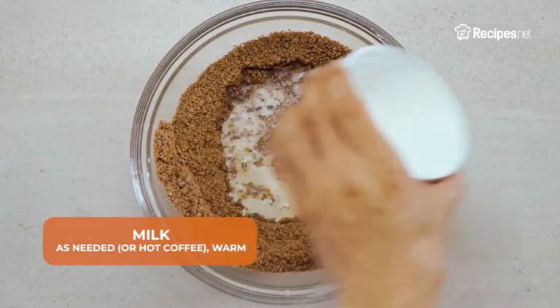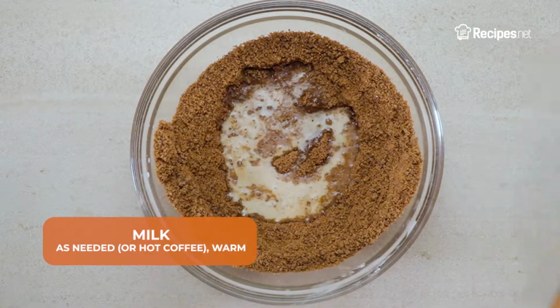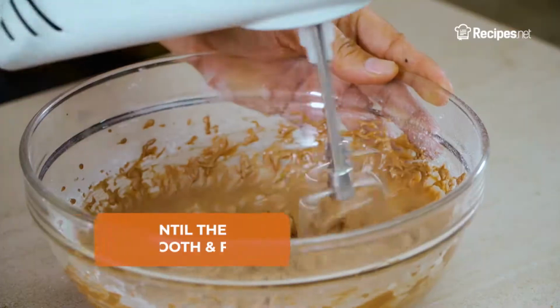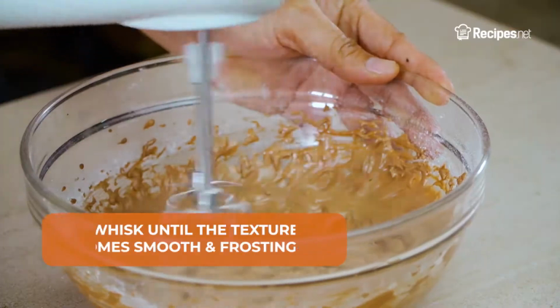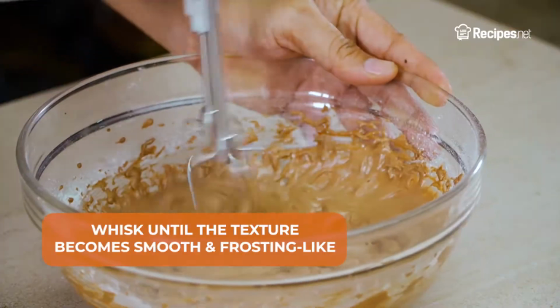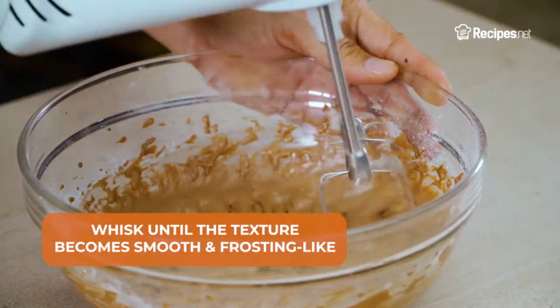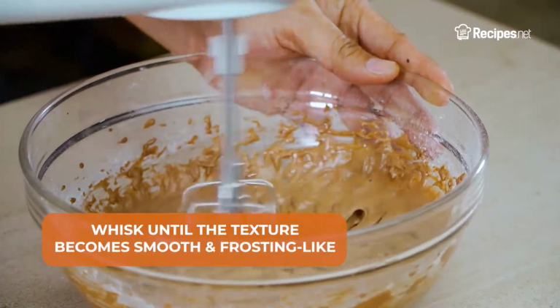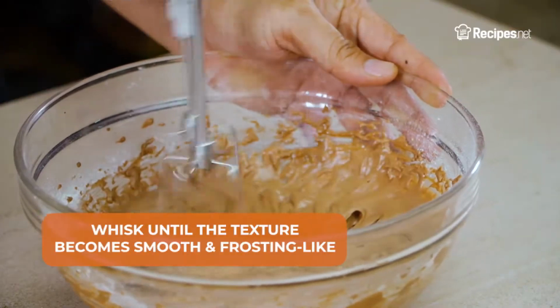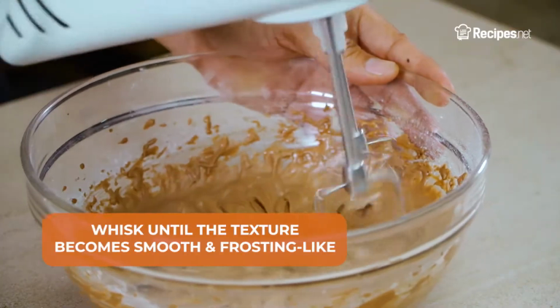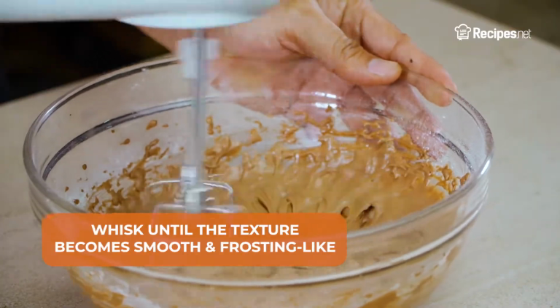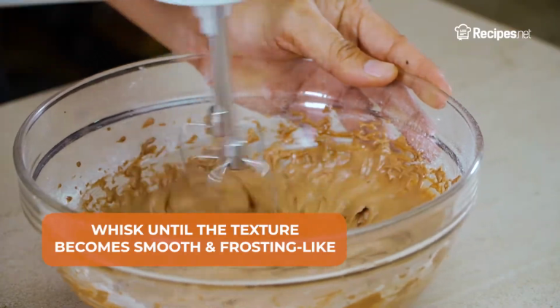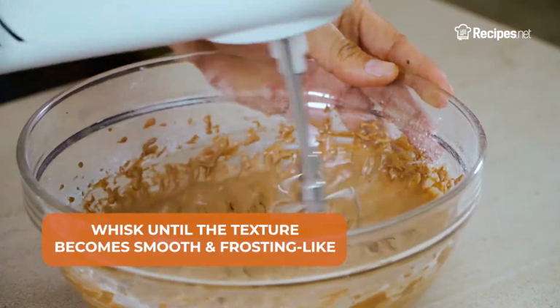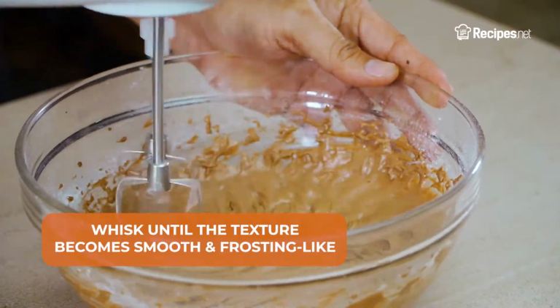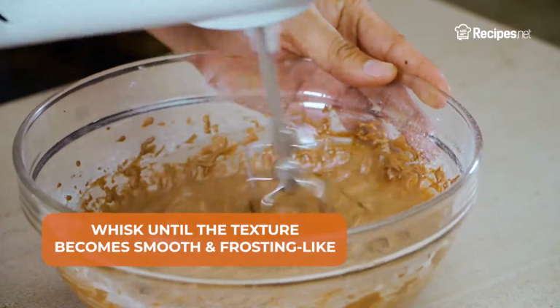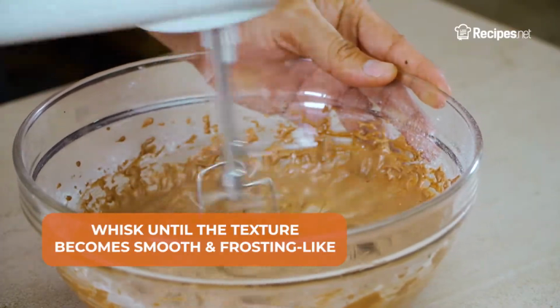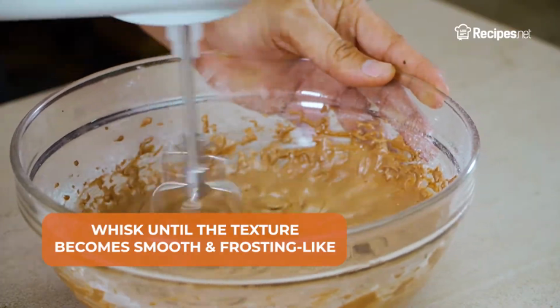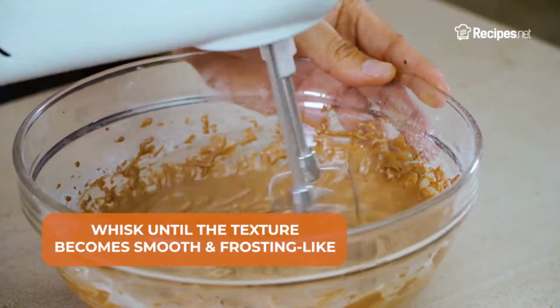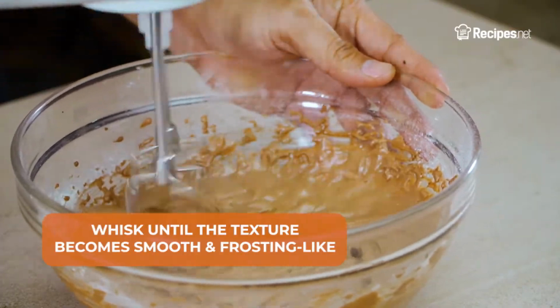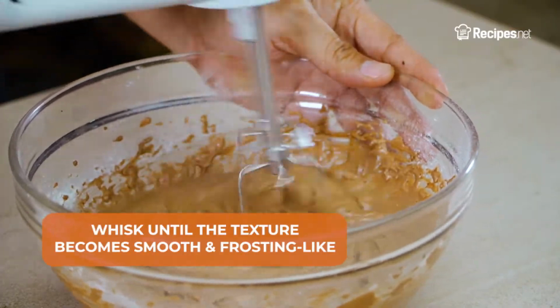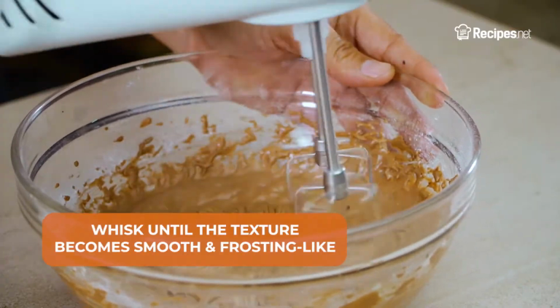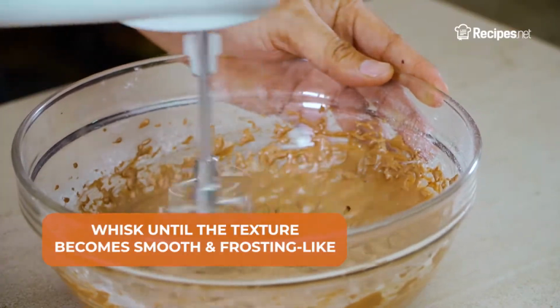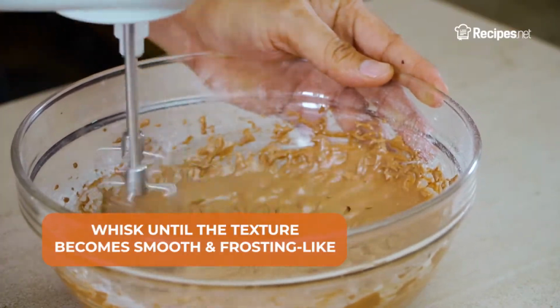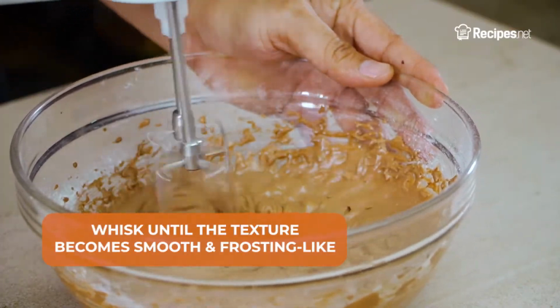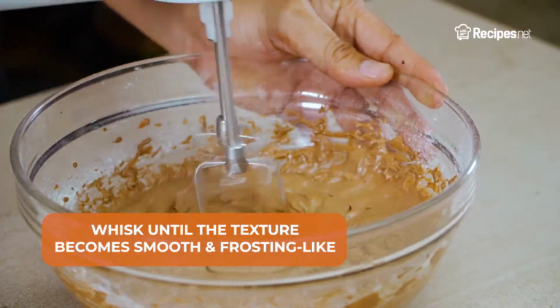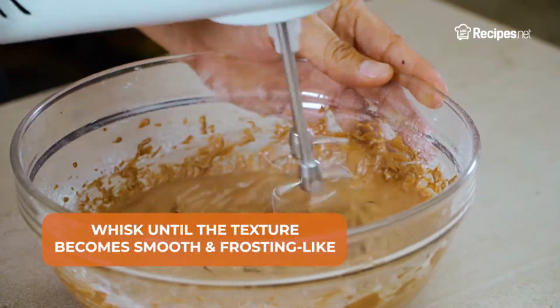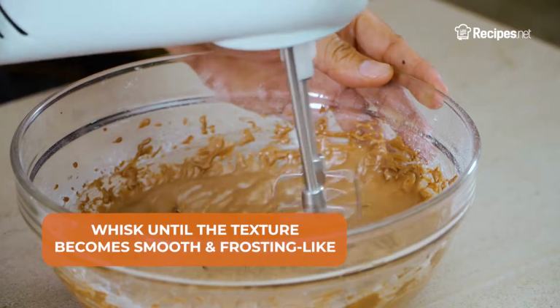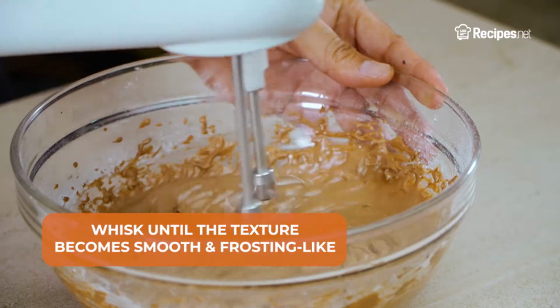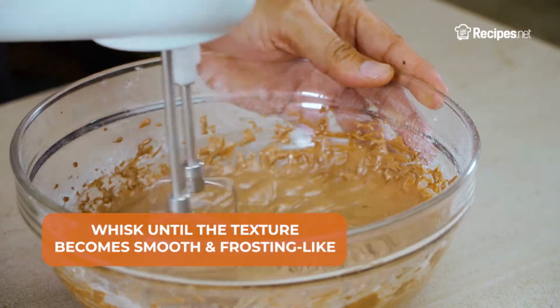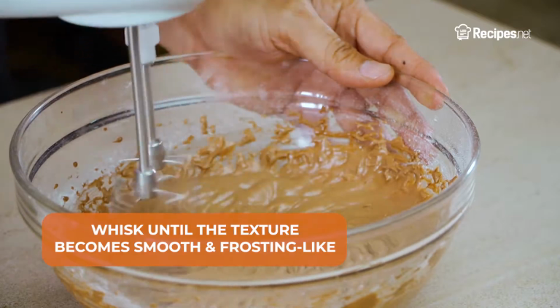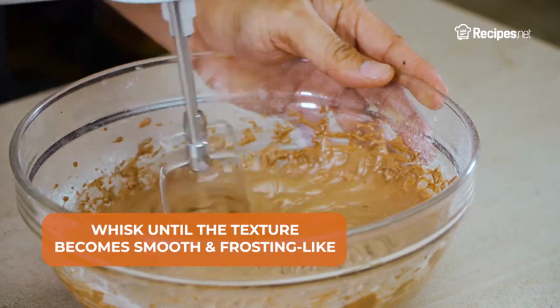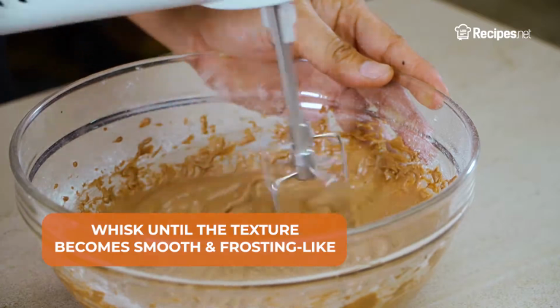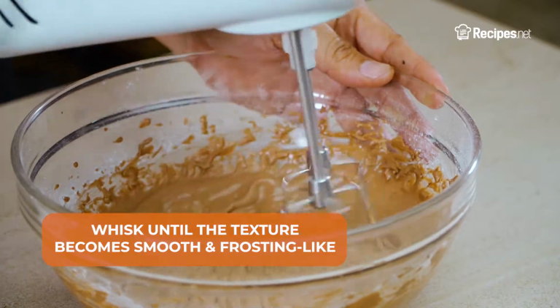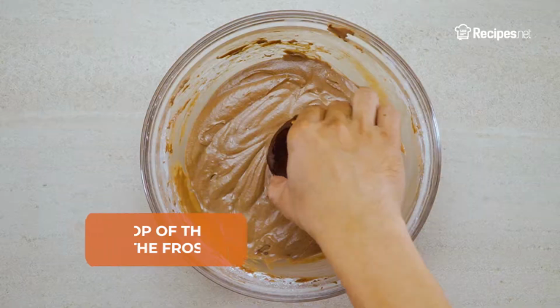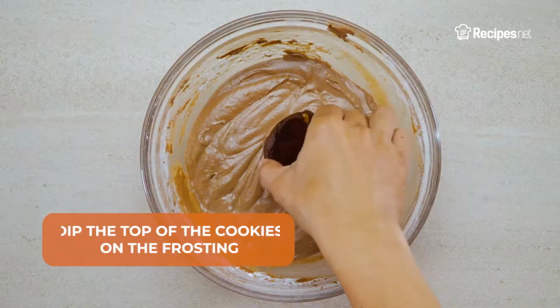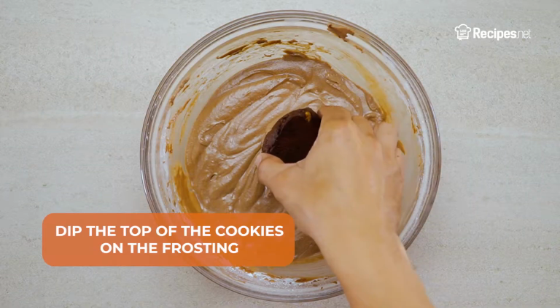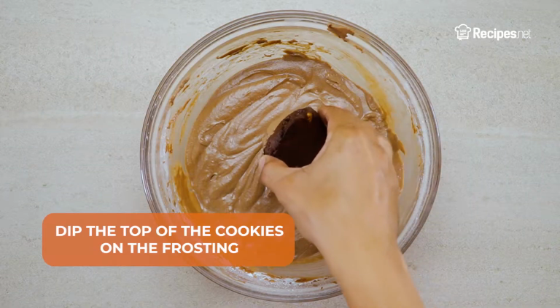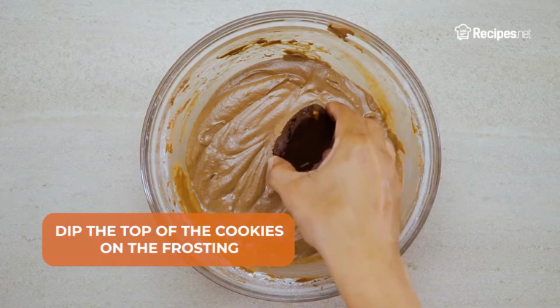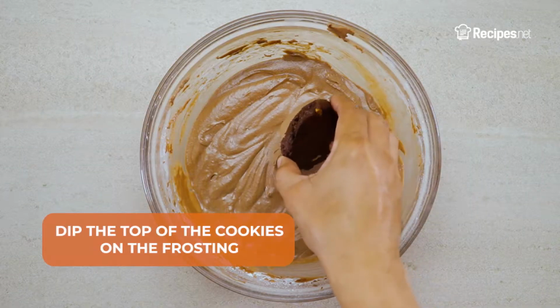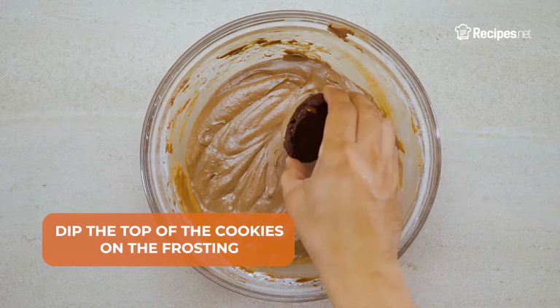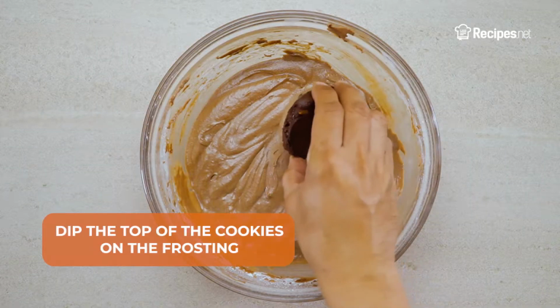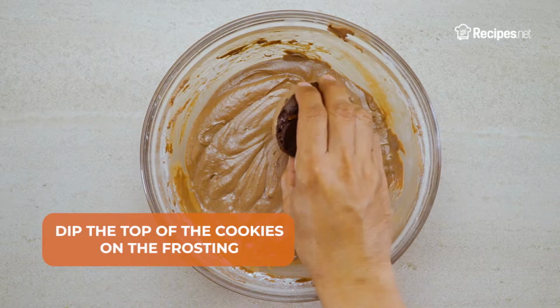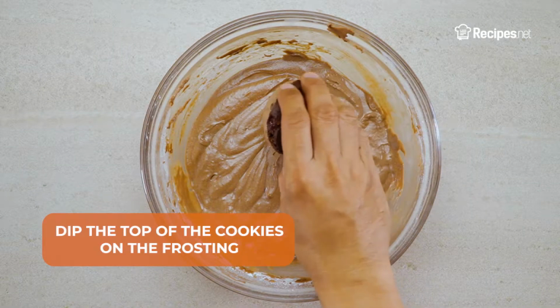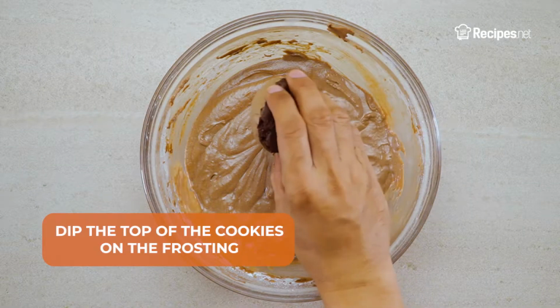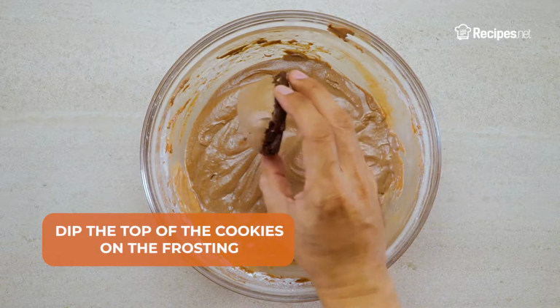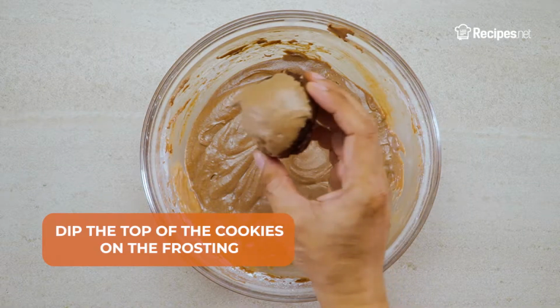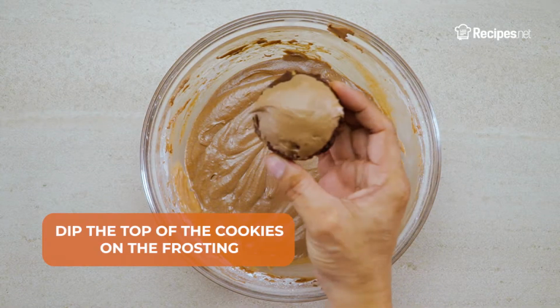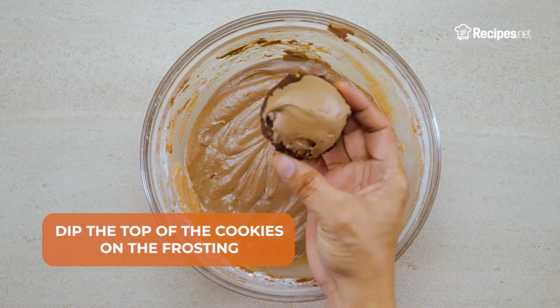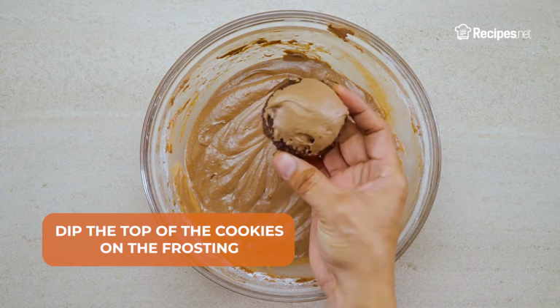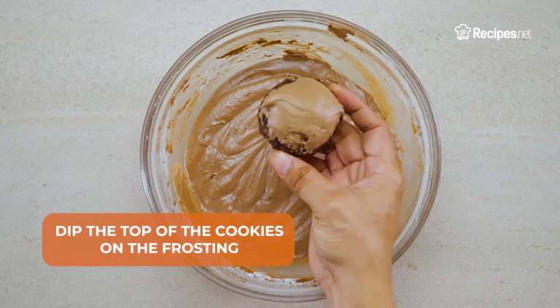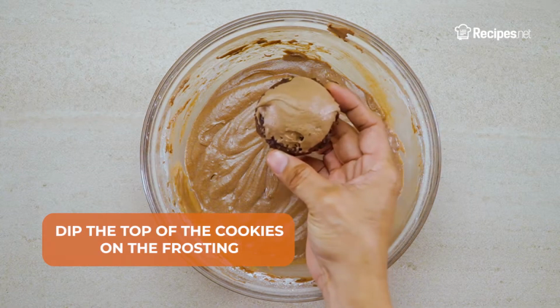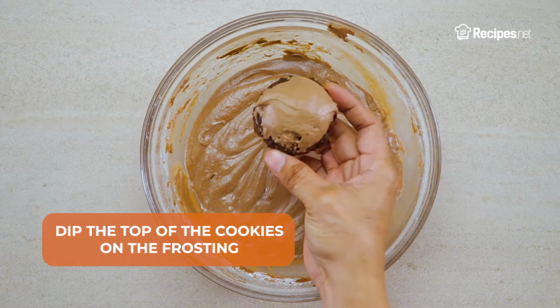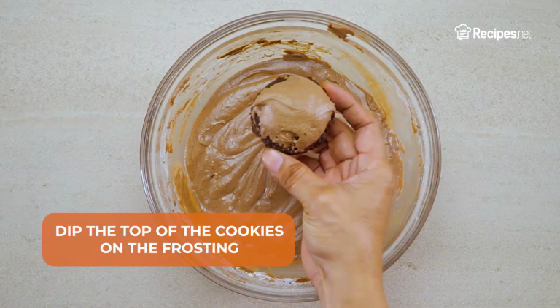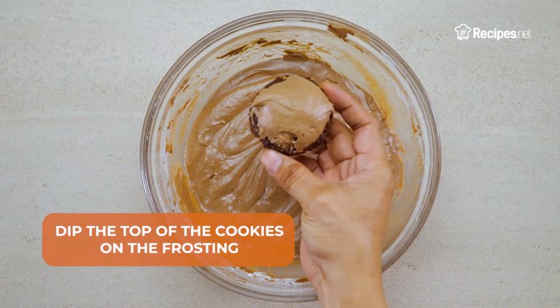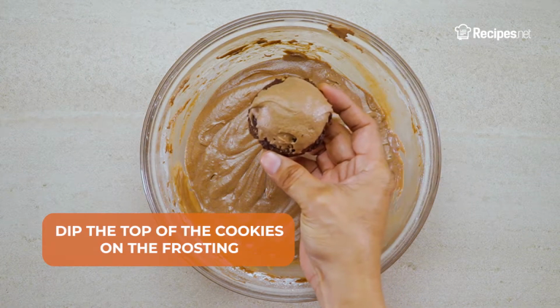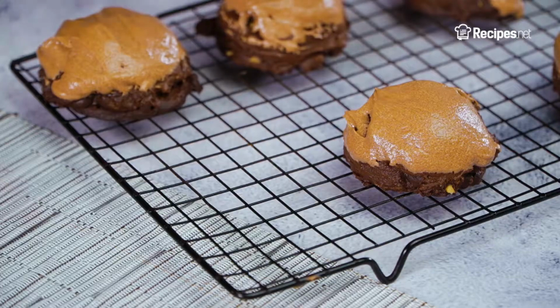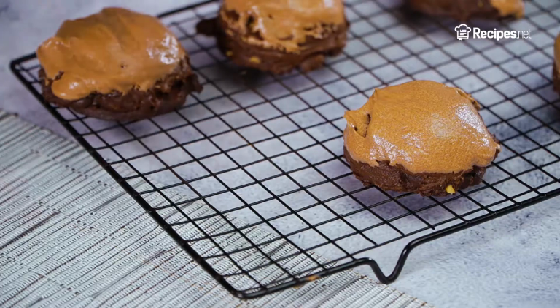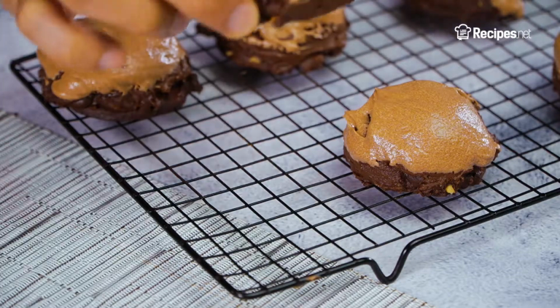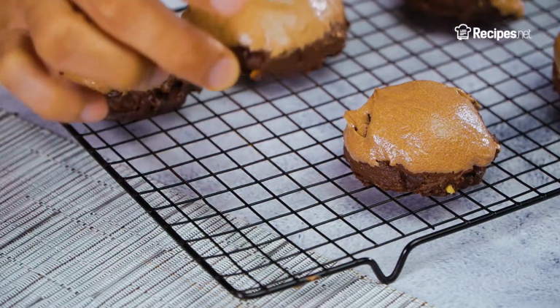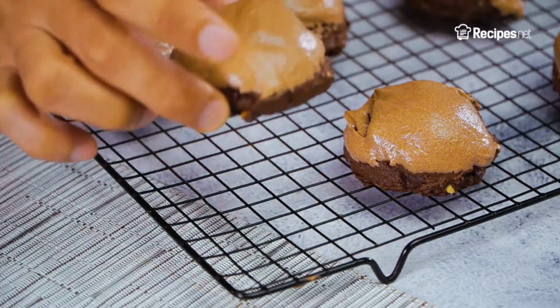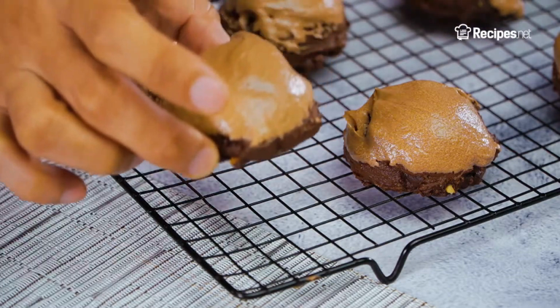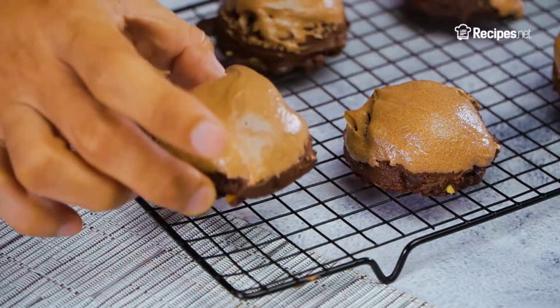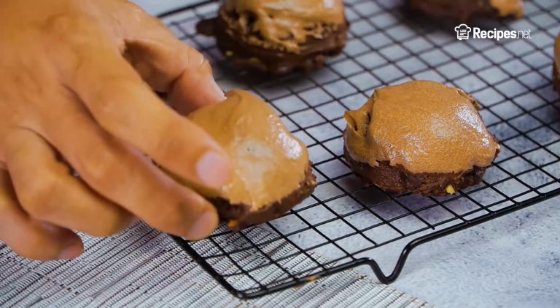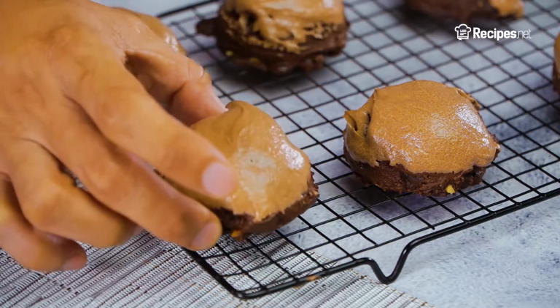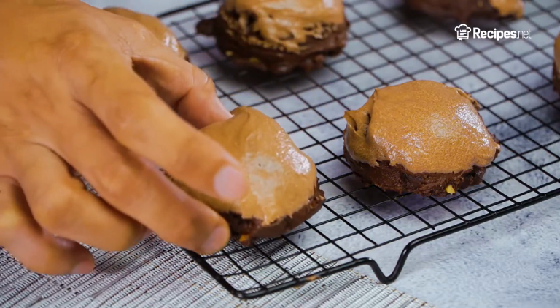Whisk the ingredients together until it becomes smooth and frosting-like. Now dip the top of the cookies into the frosting, then it's ready to enjoy!